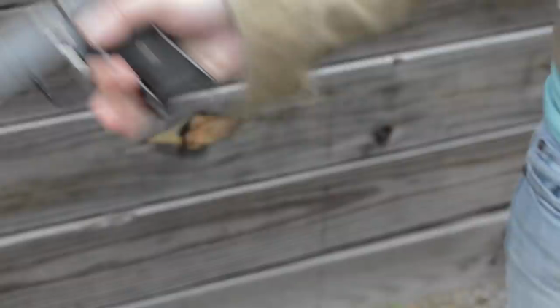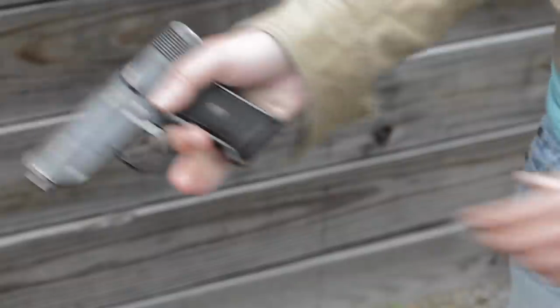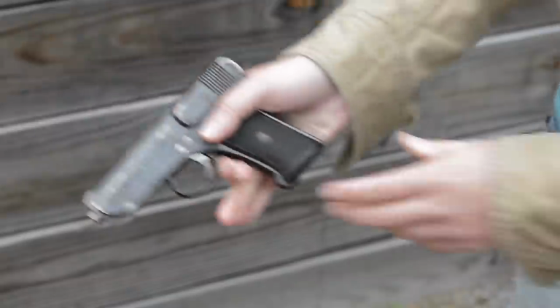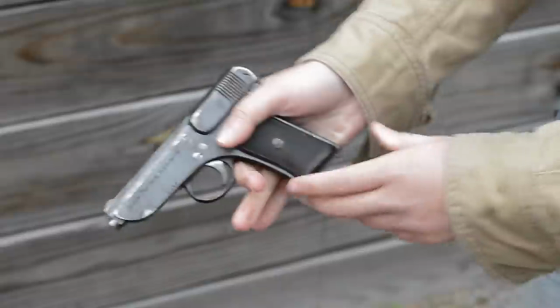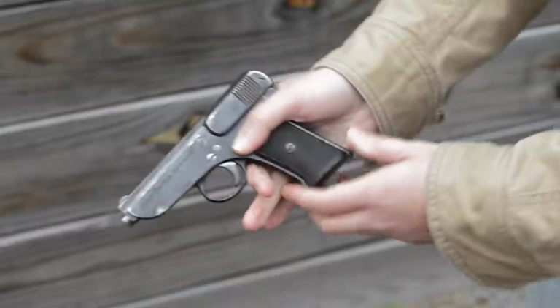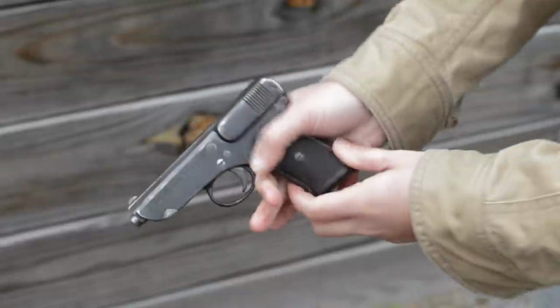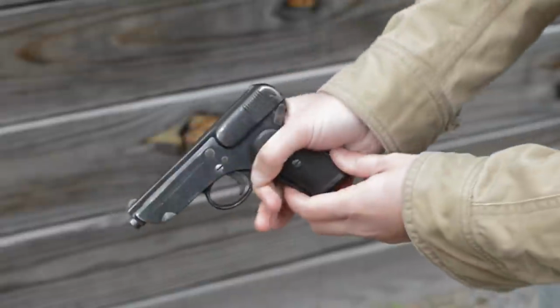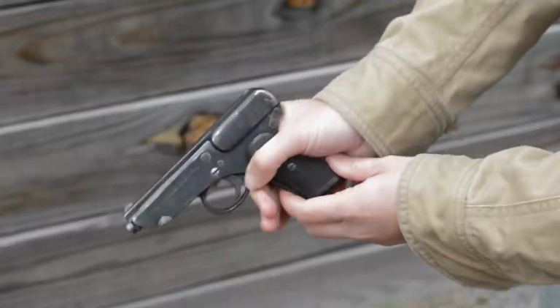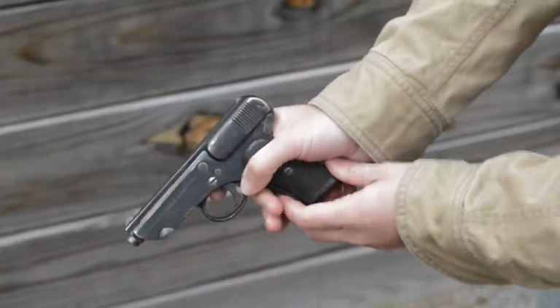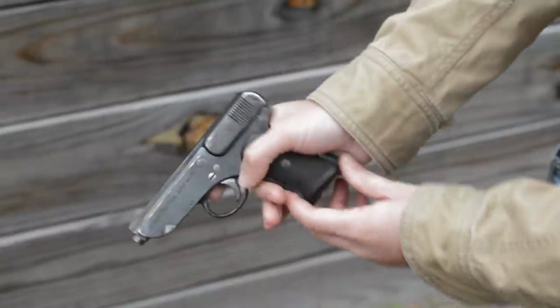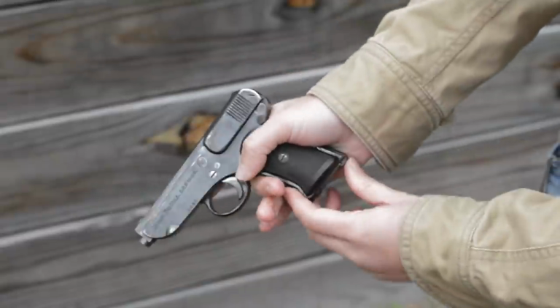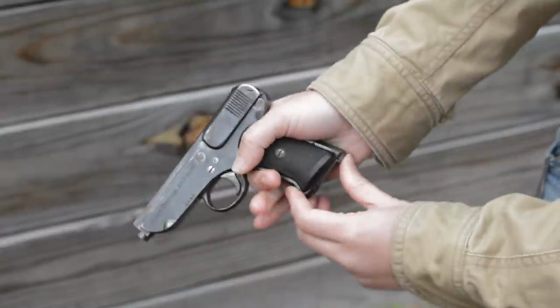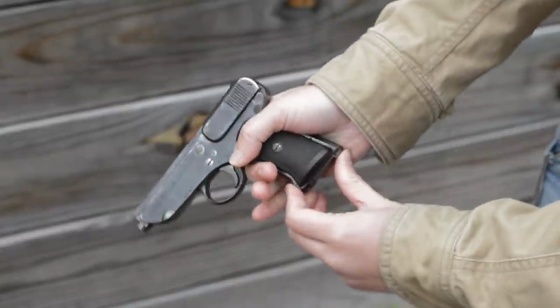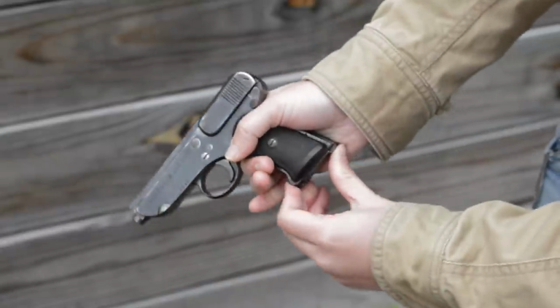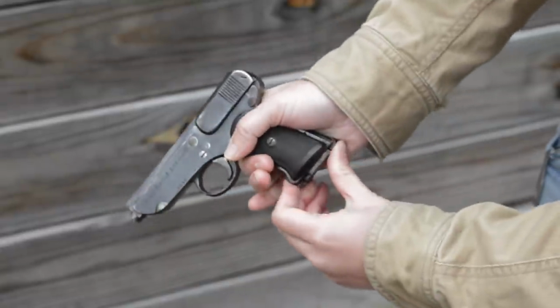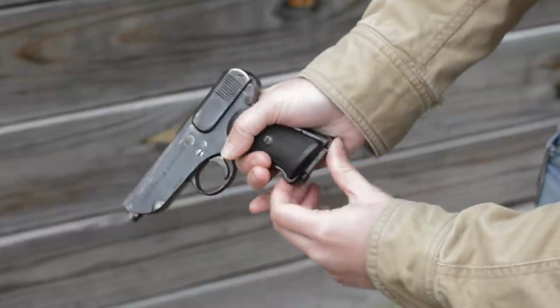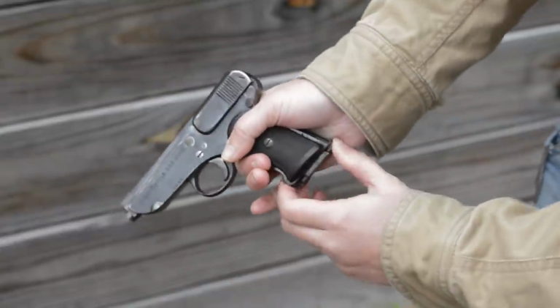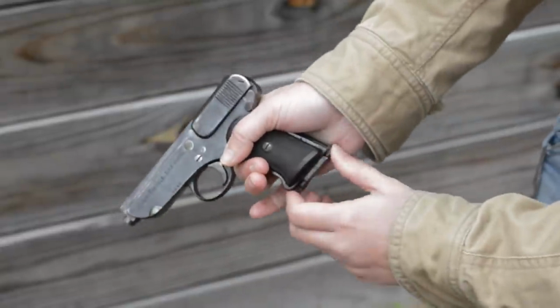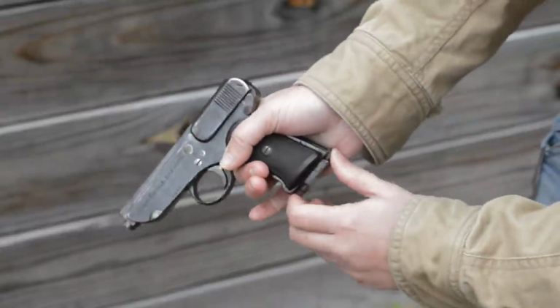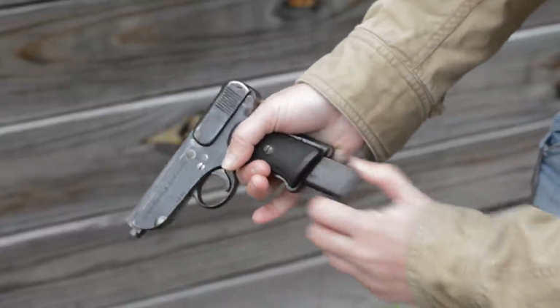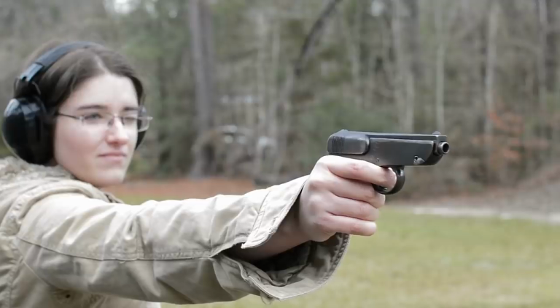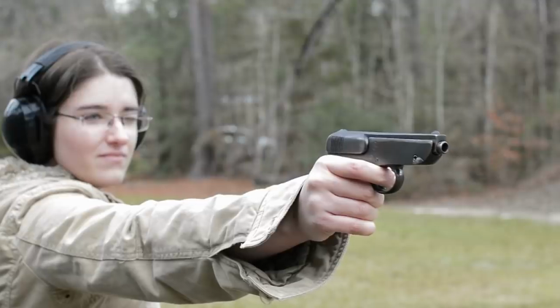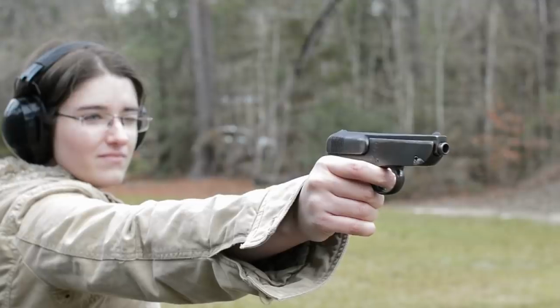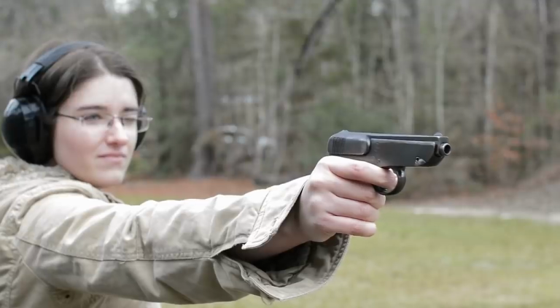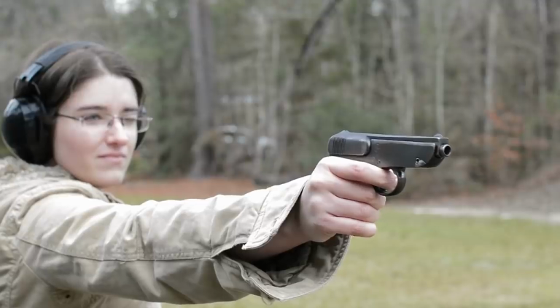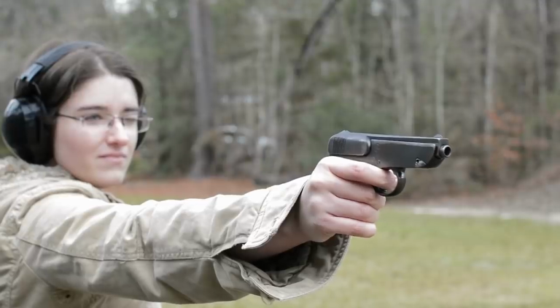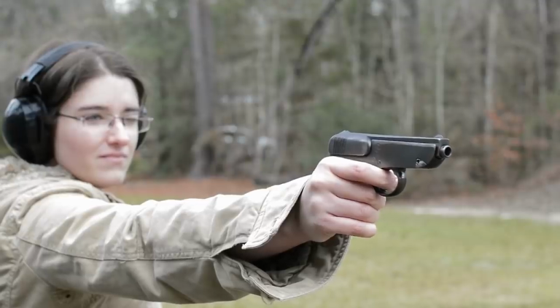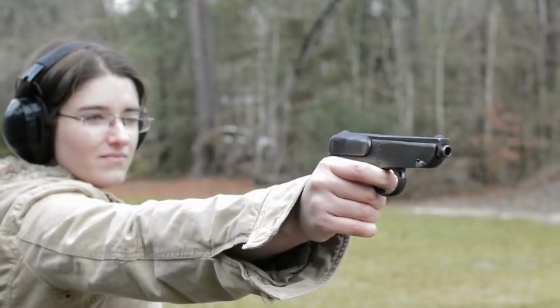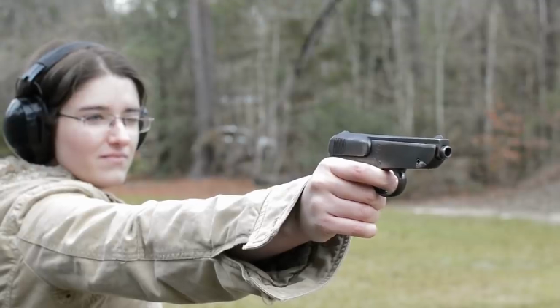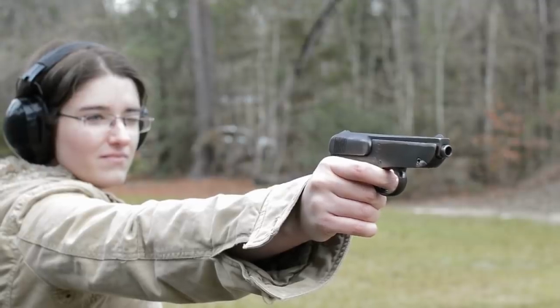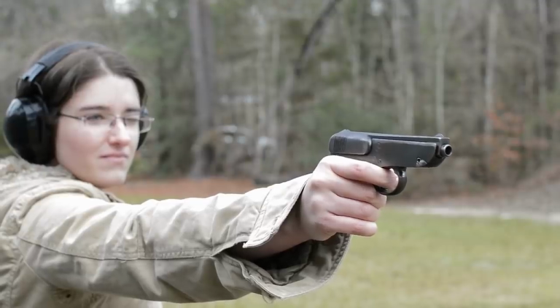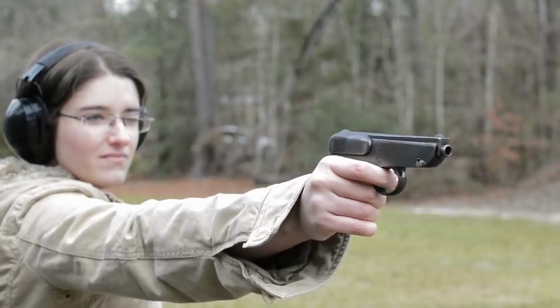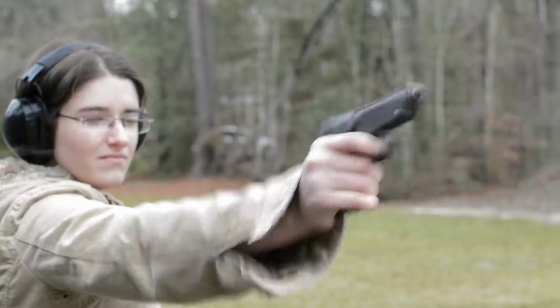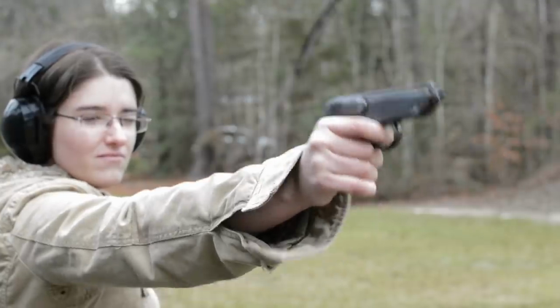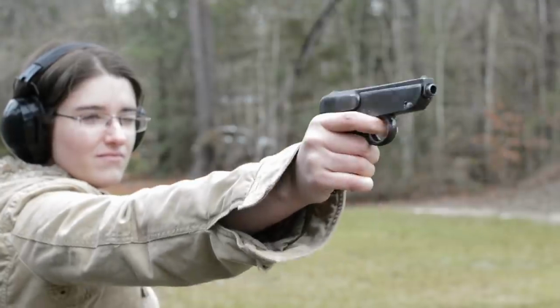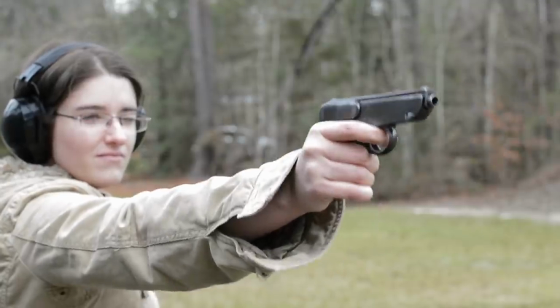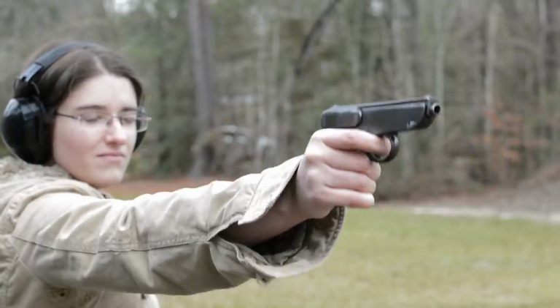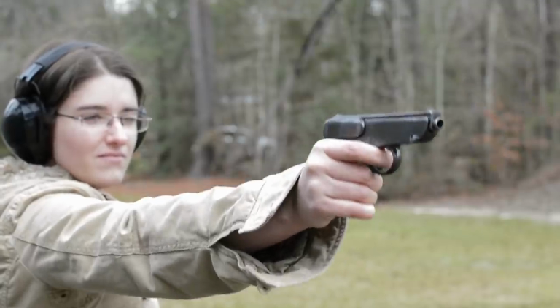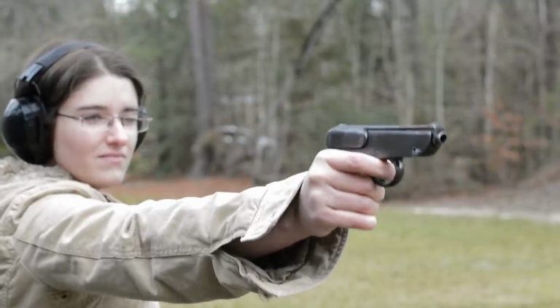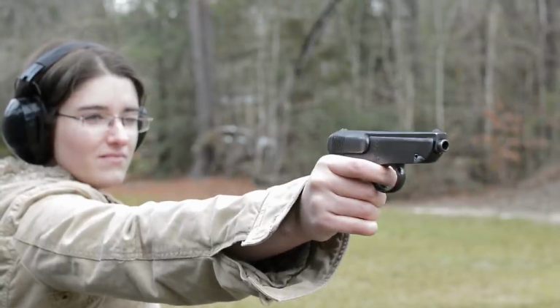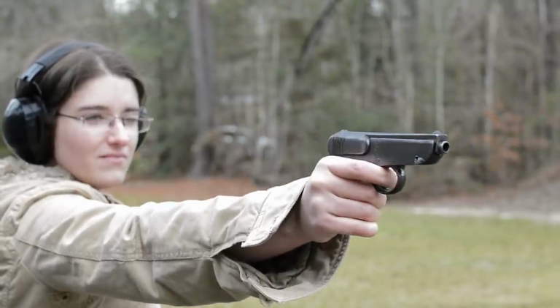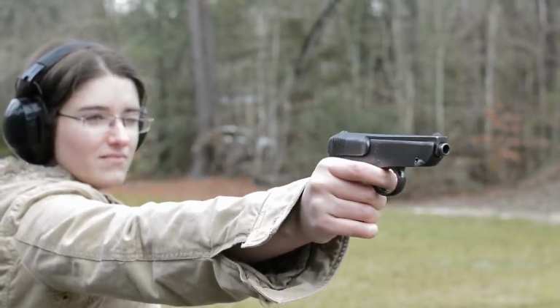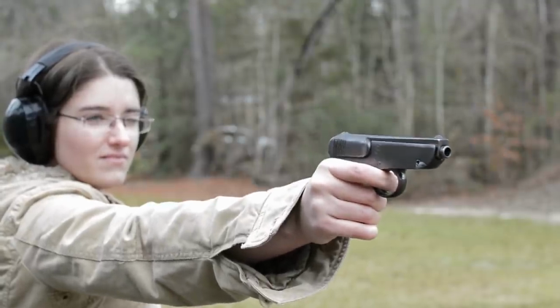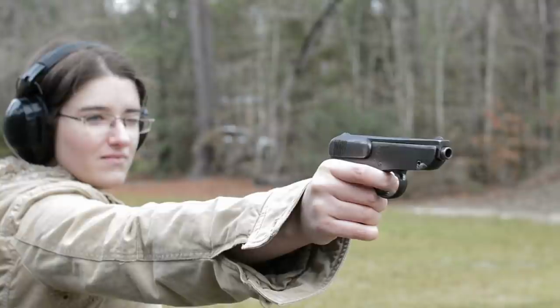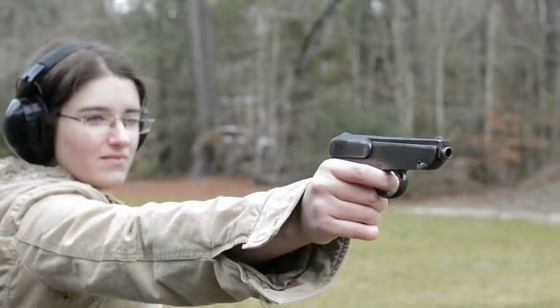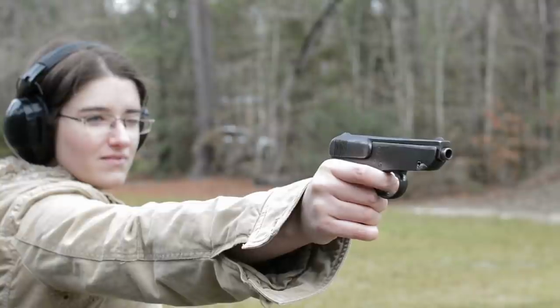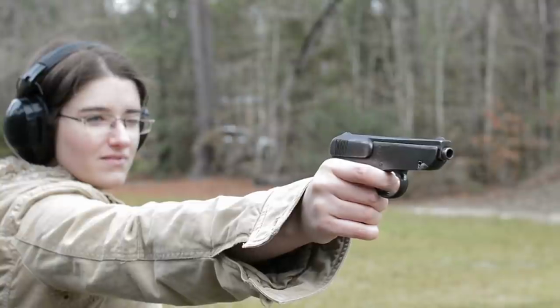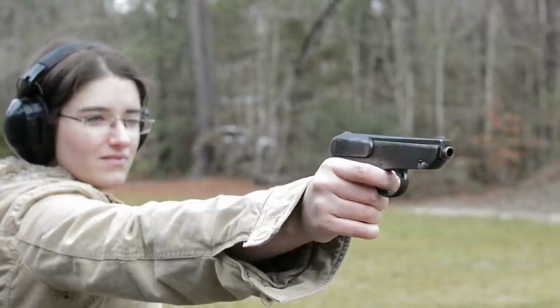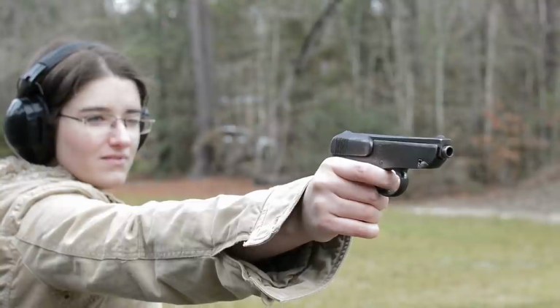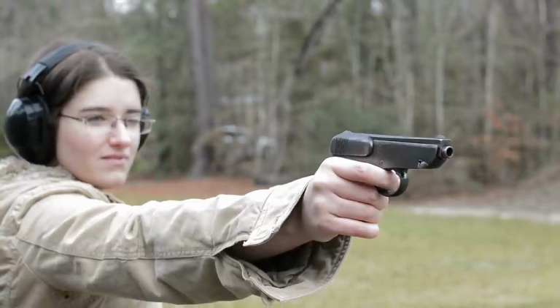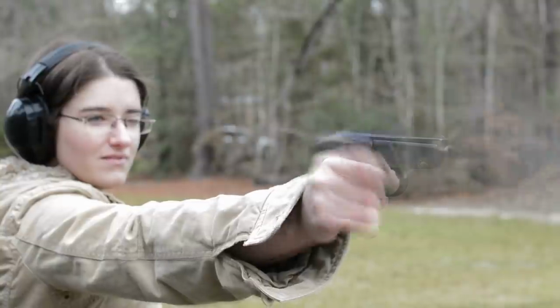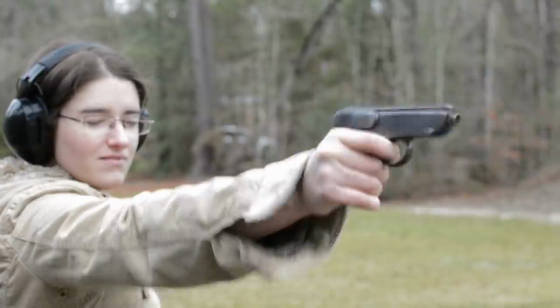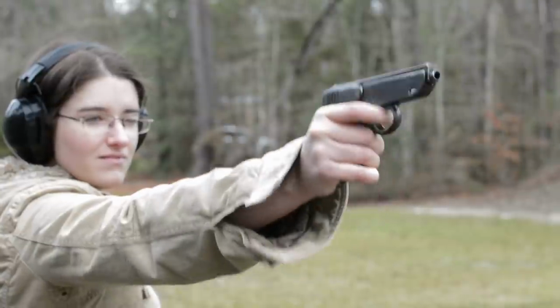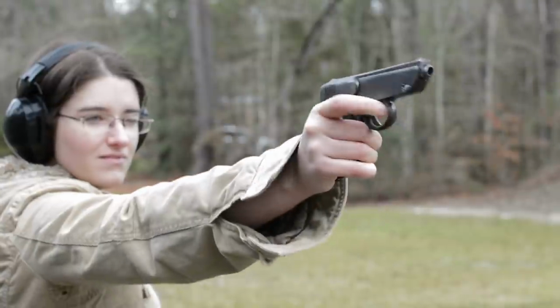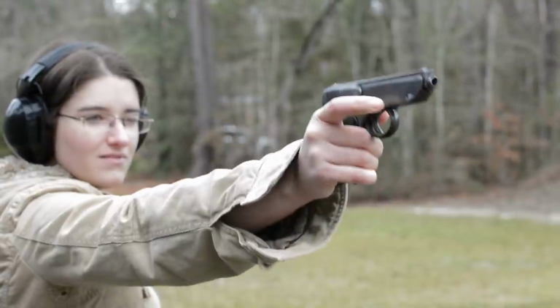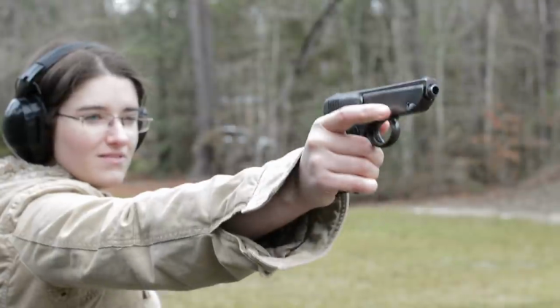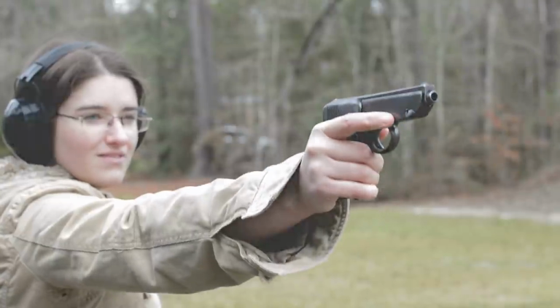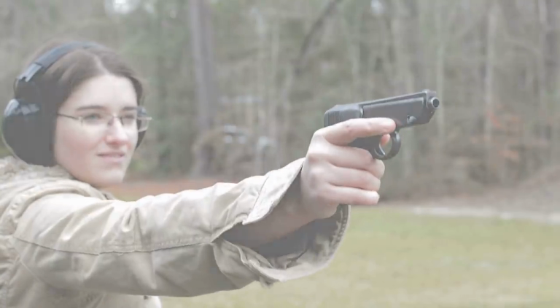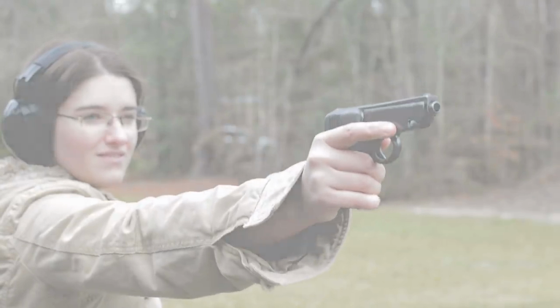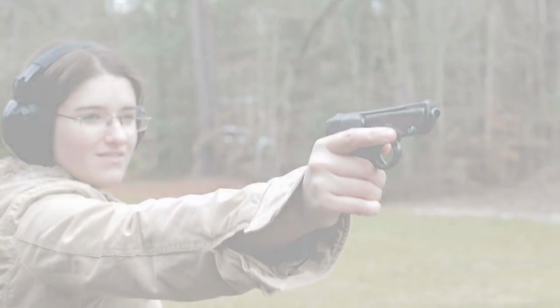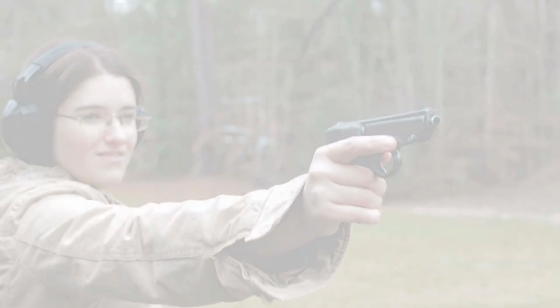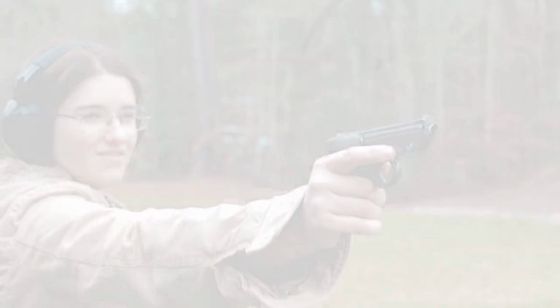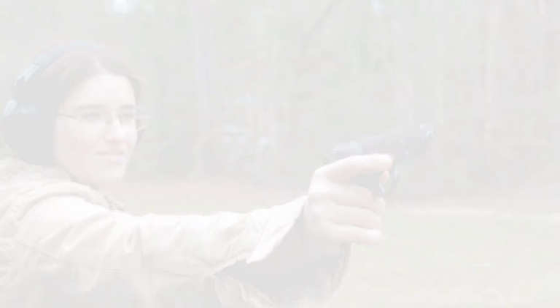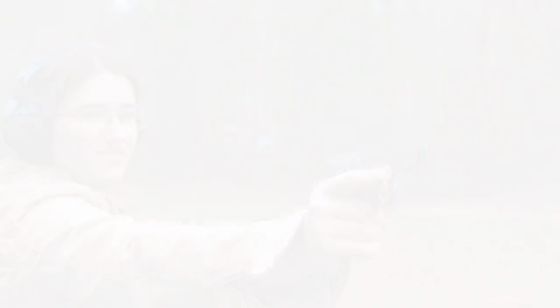At least the heel release on this one isn't so bad. Overall, this feels like one of the most brutalist designs of the war. And while it may be functional, it doesn't mean I'd want to stake my life on it.